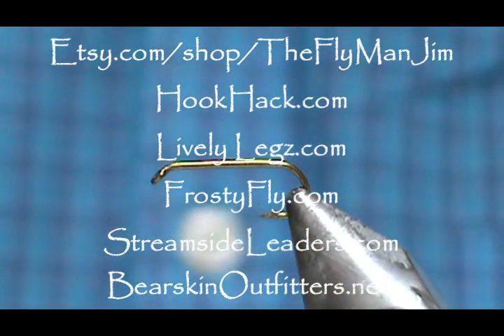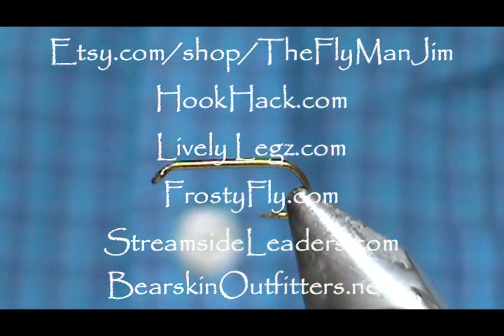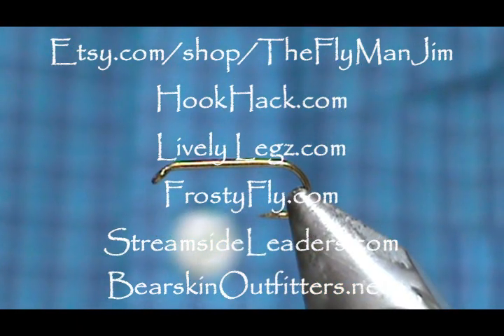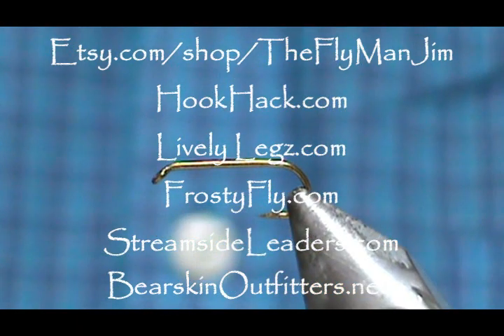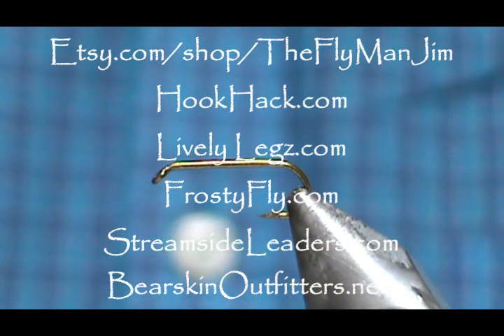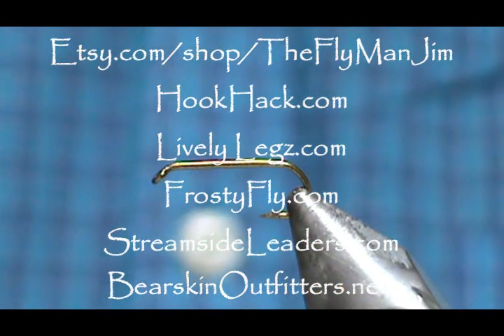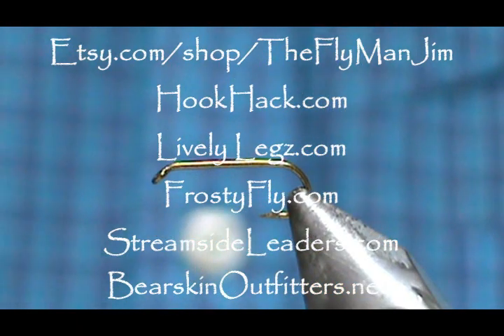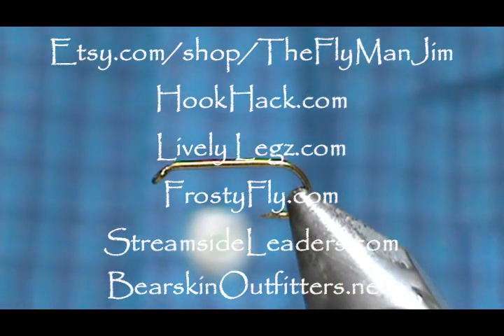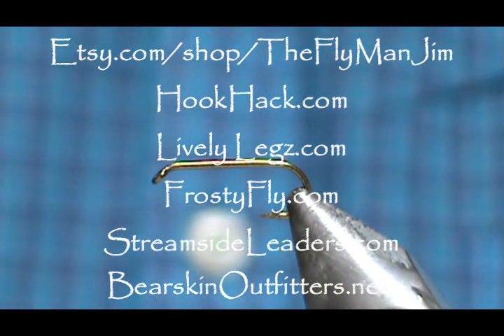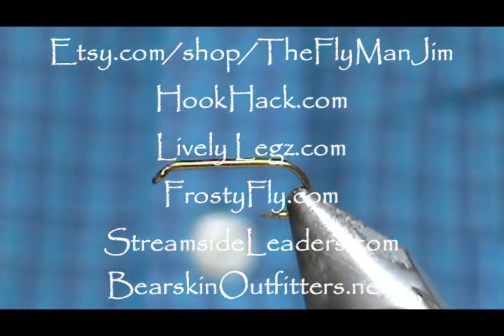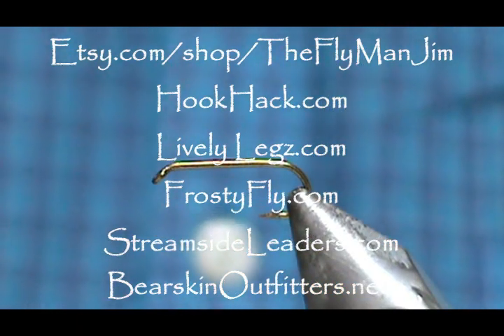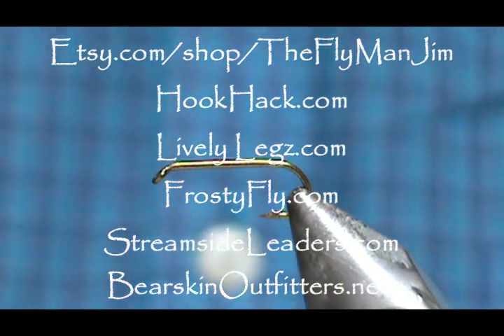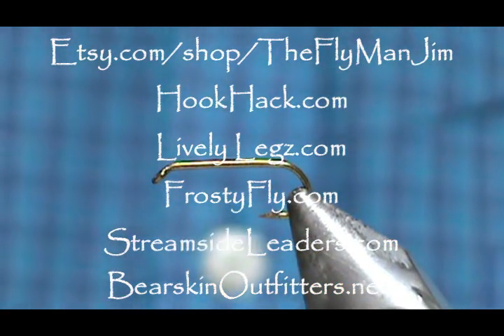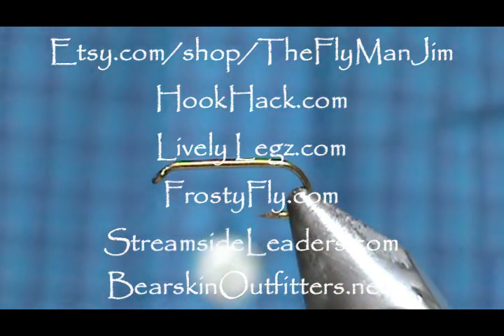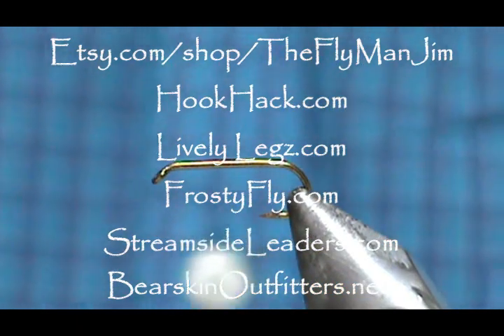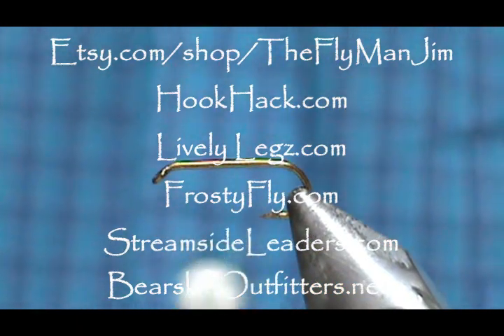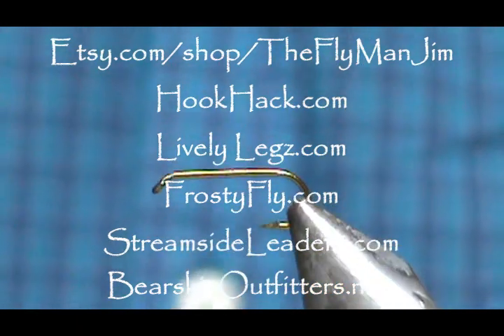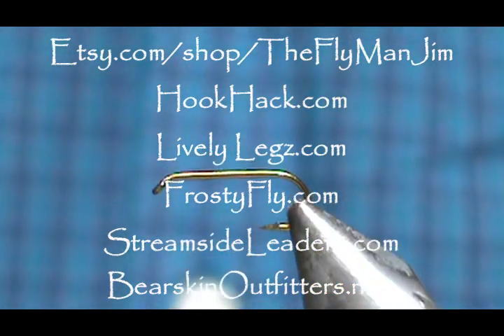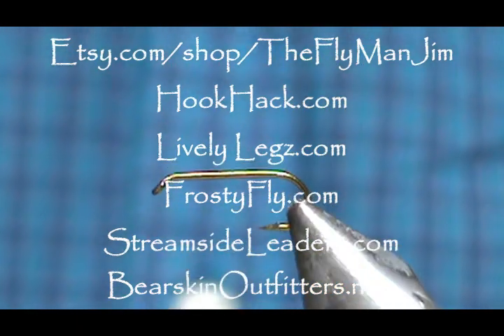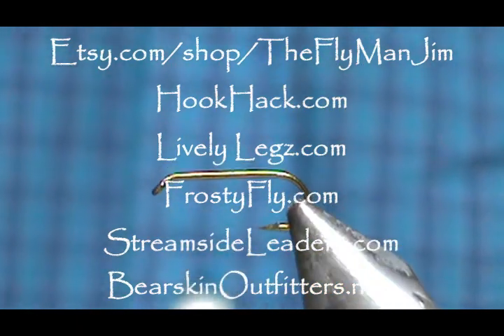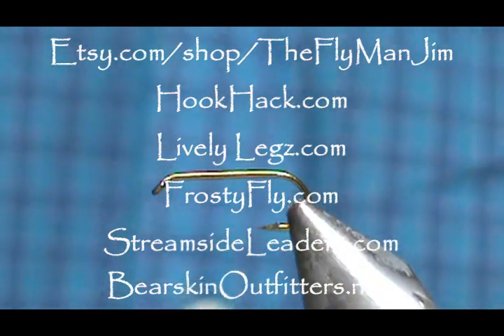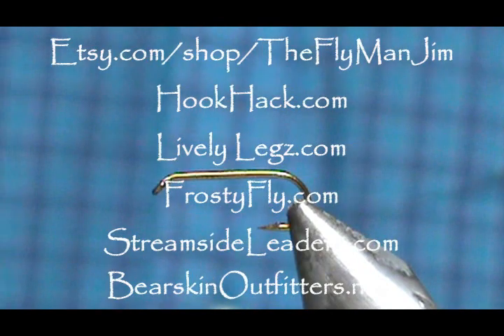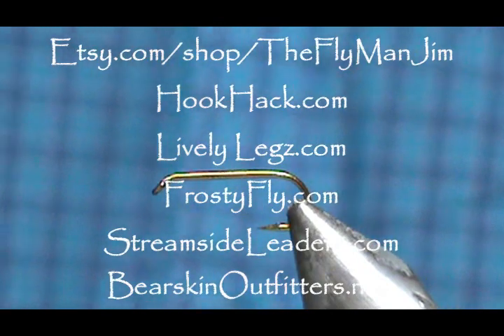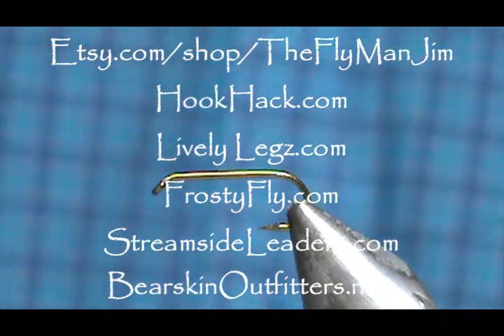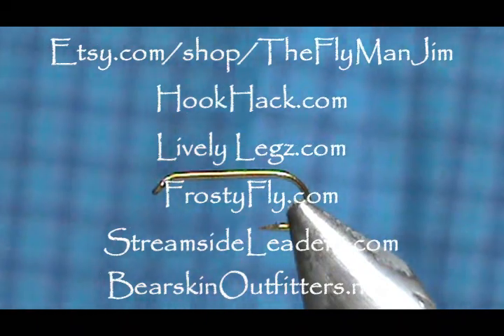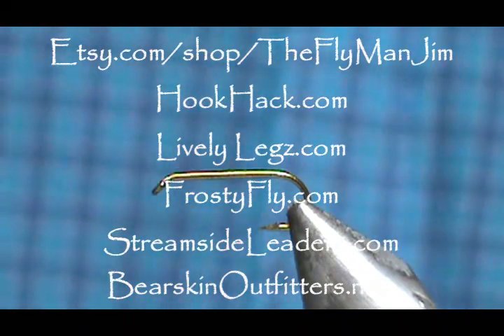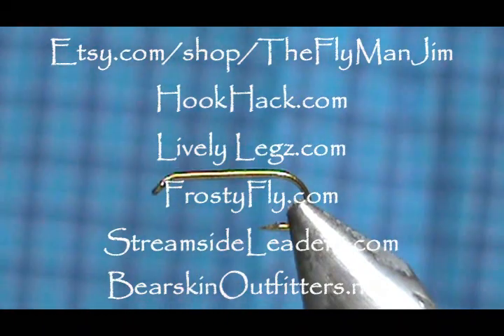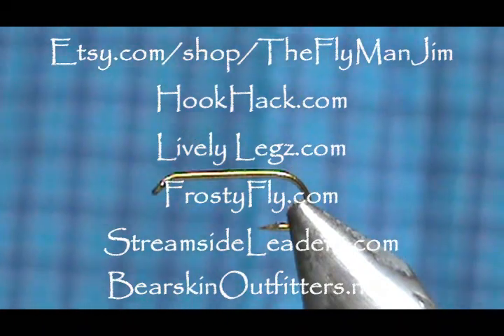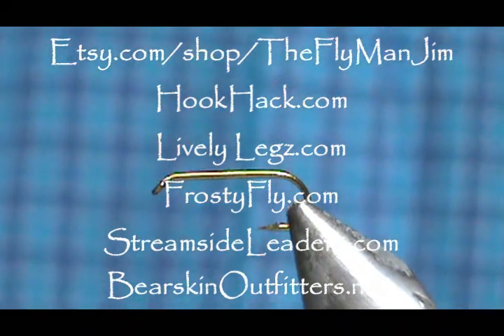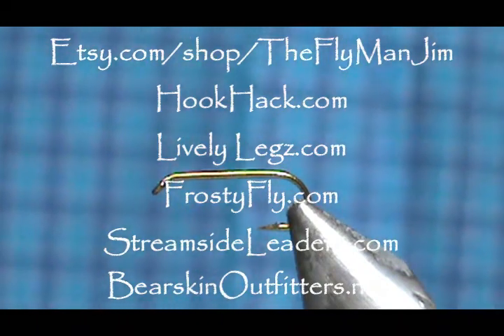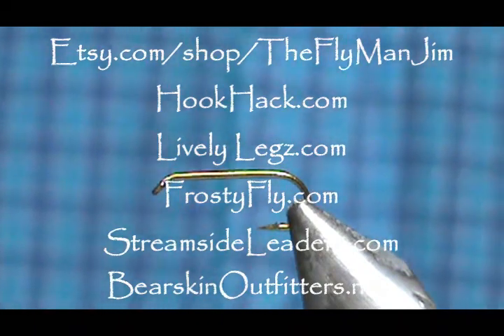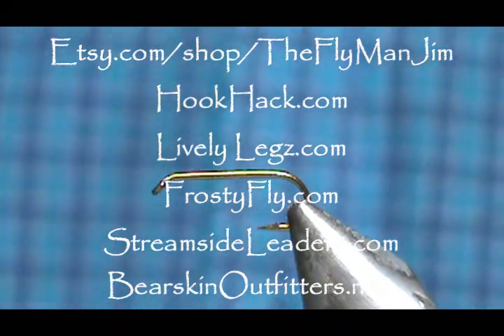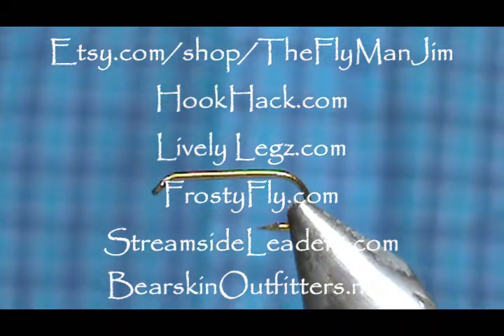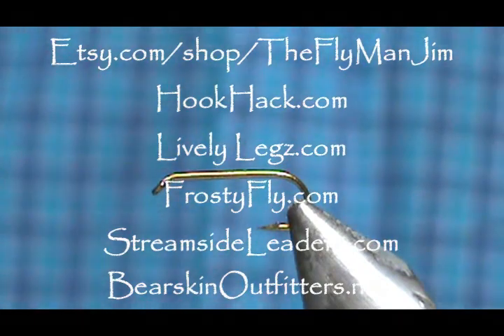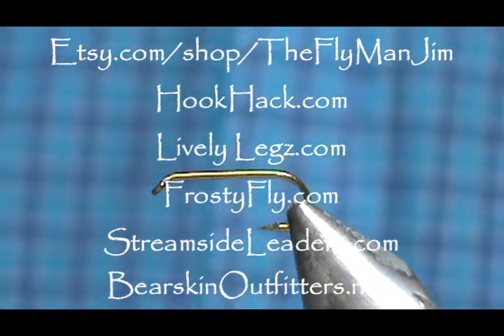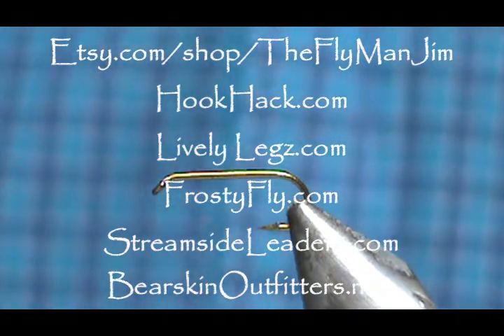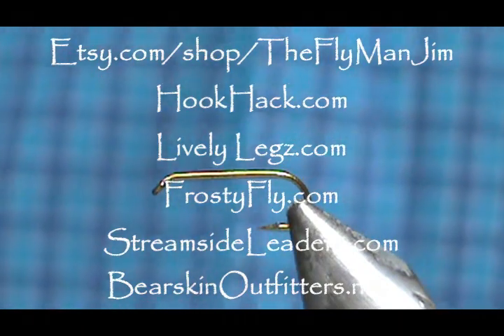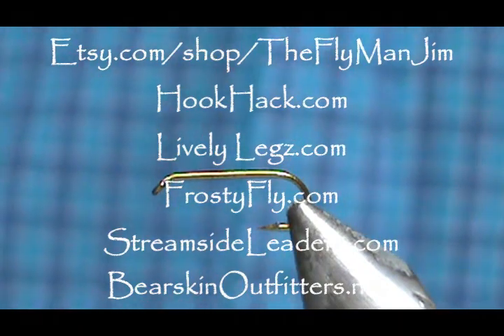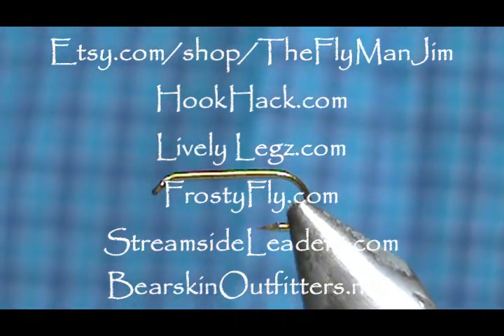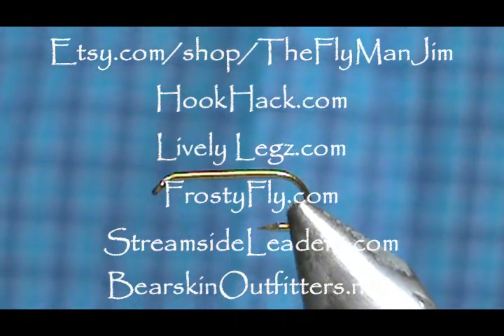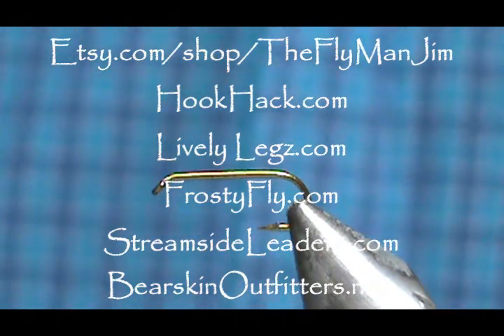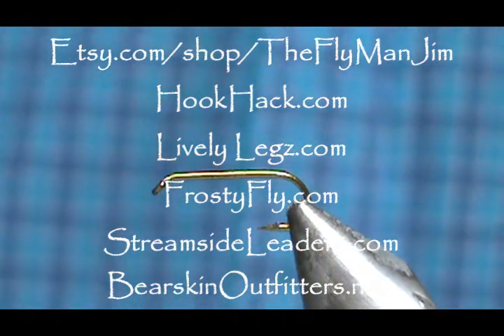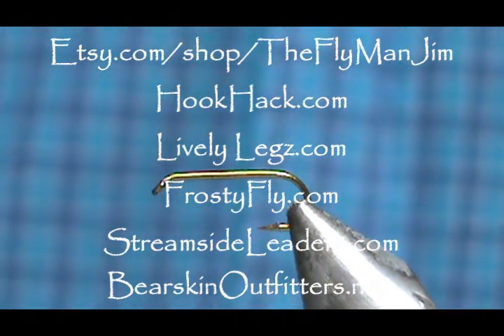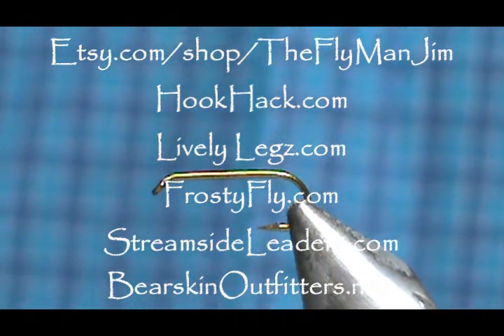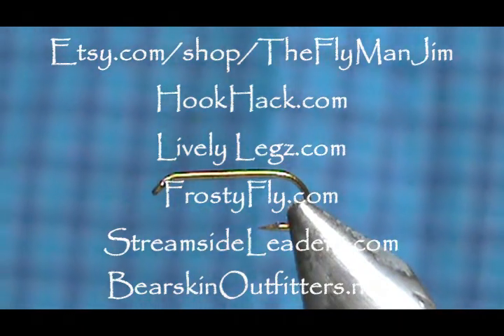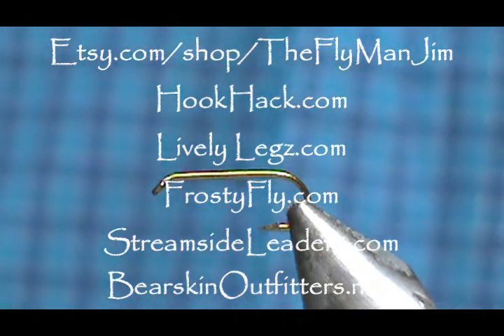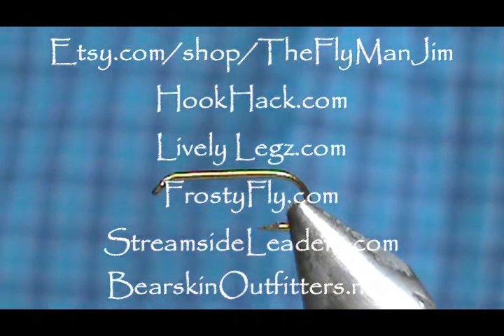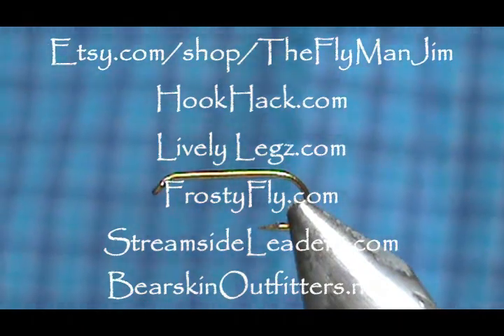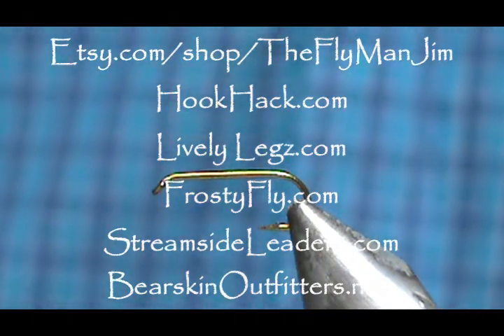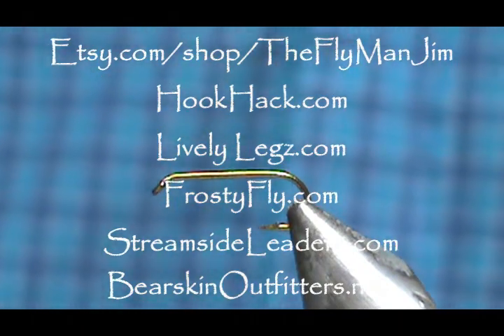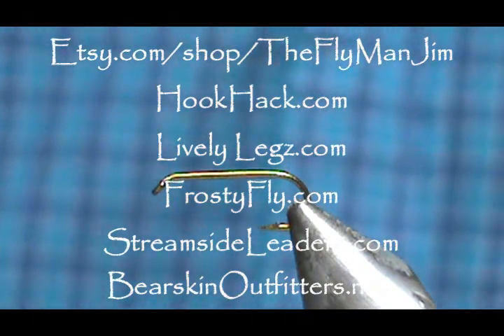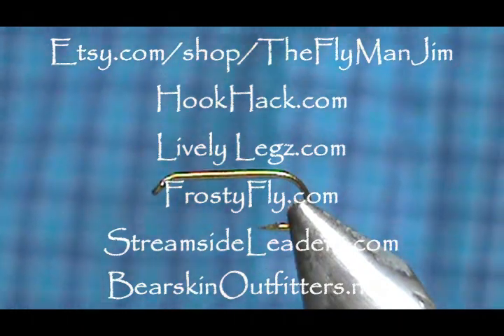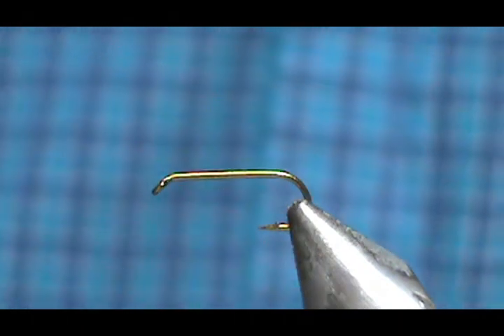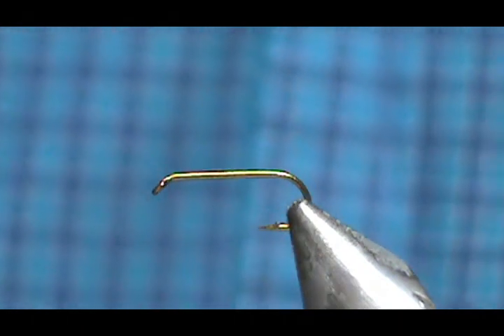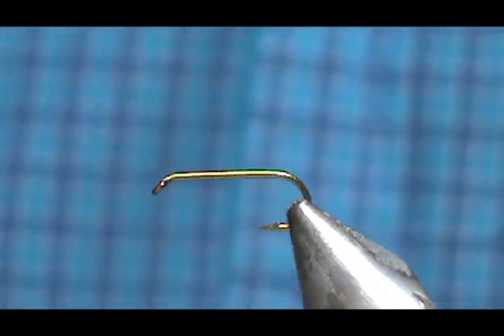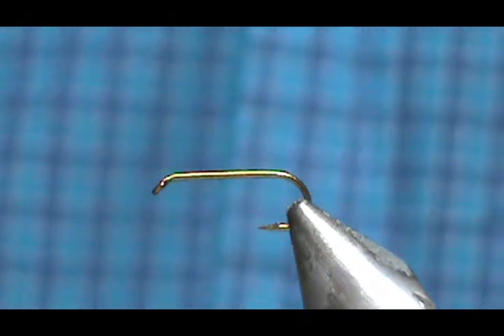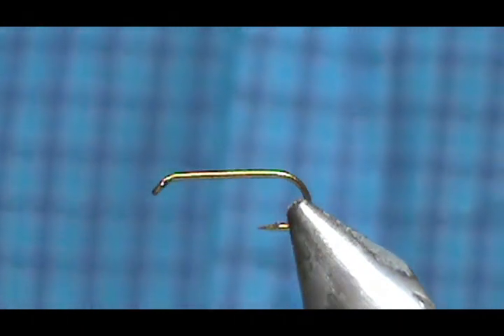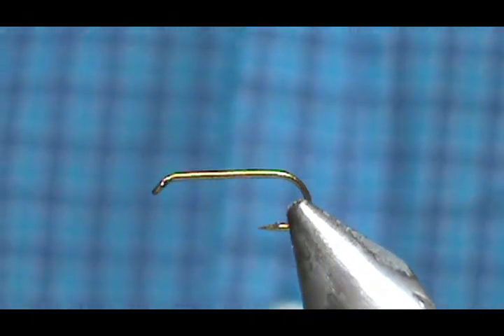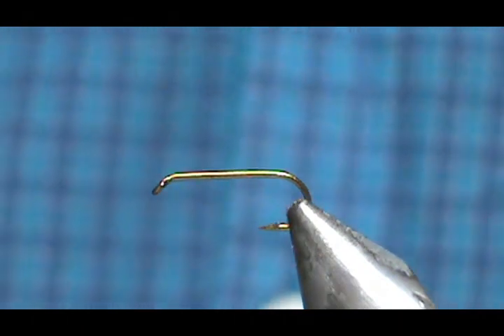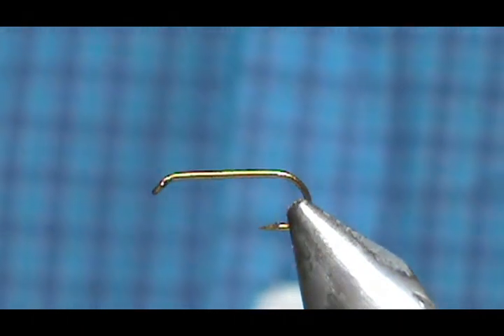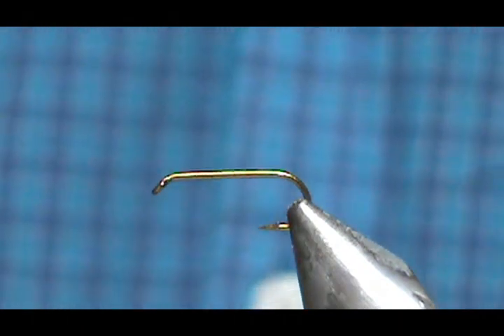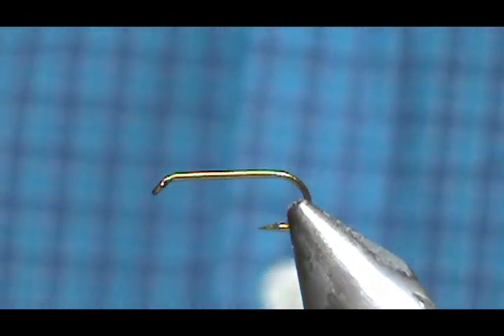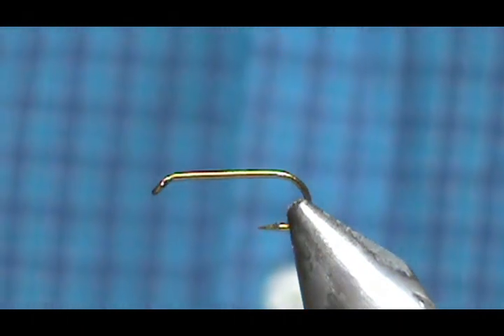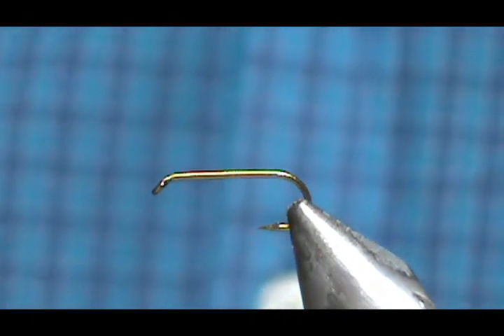Welcome back to another edition of Fly Tying with Jim Ashura. Today I'm going to tie a Mr. Rapidan Parachute.